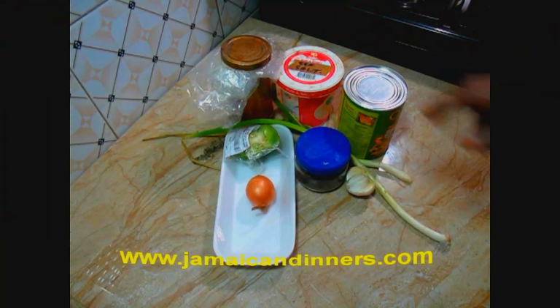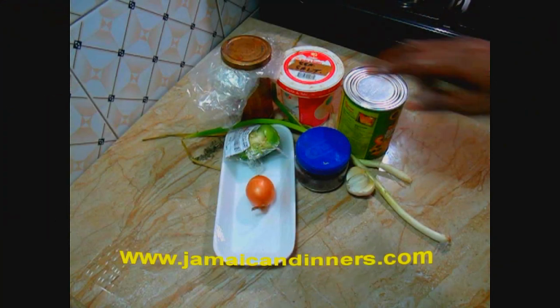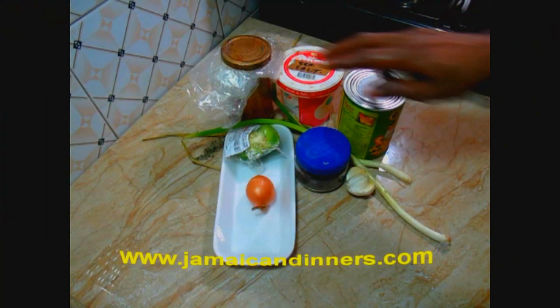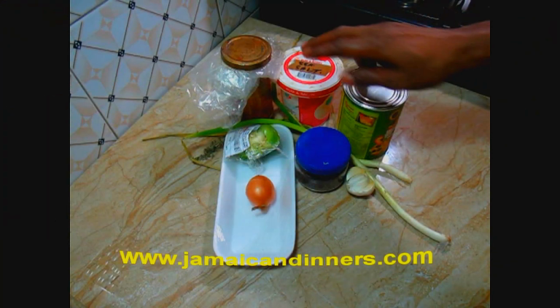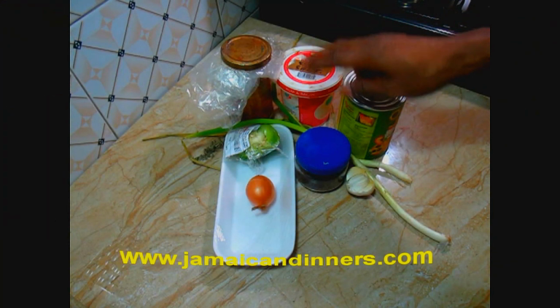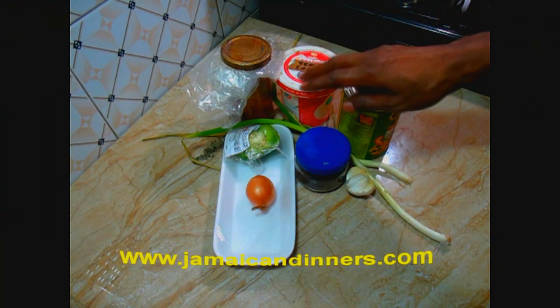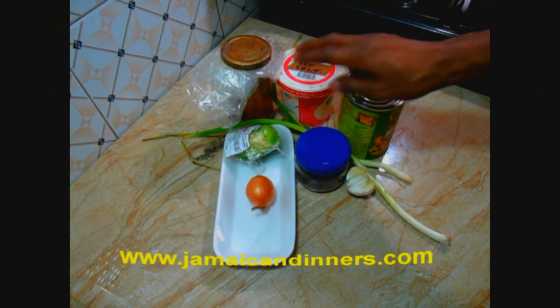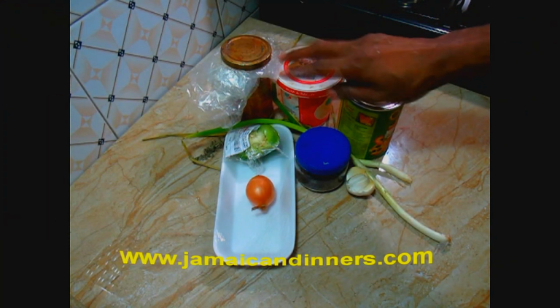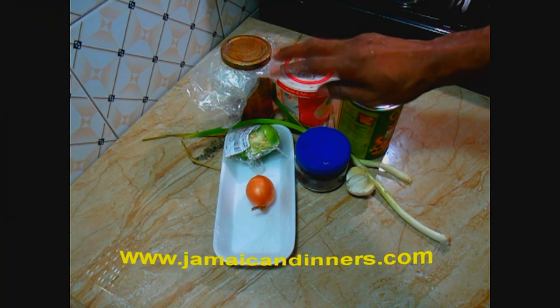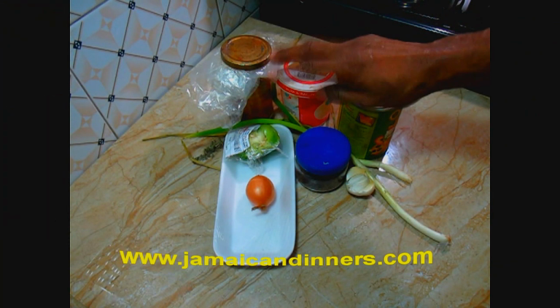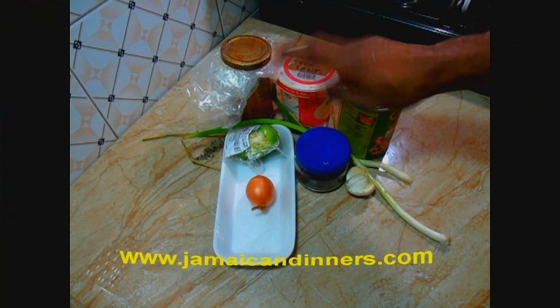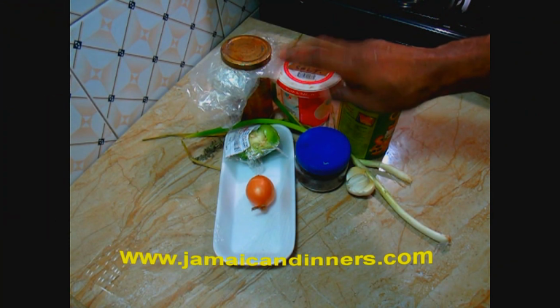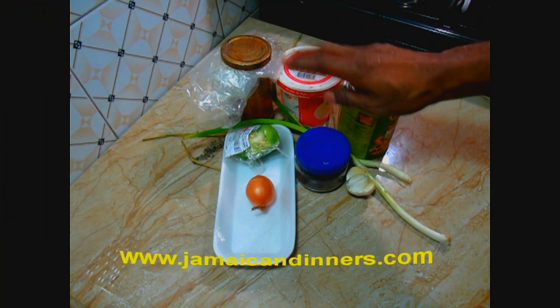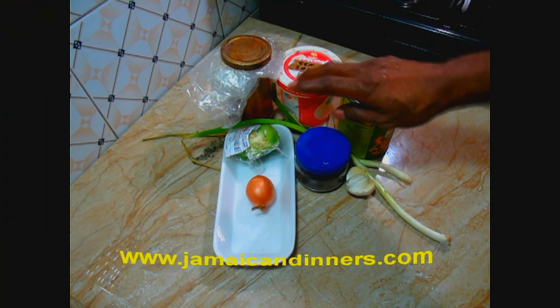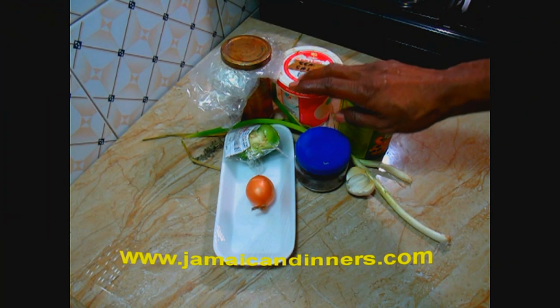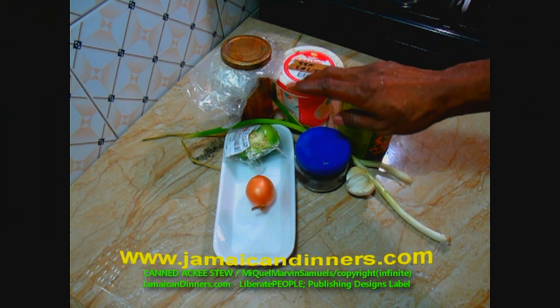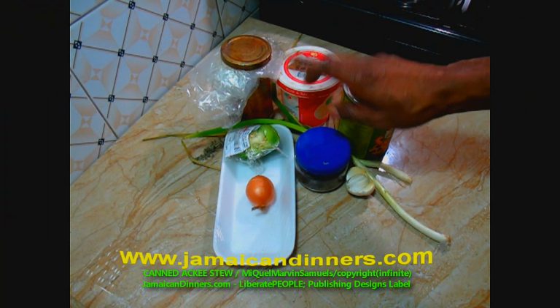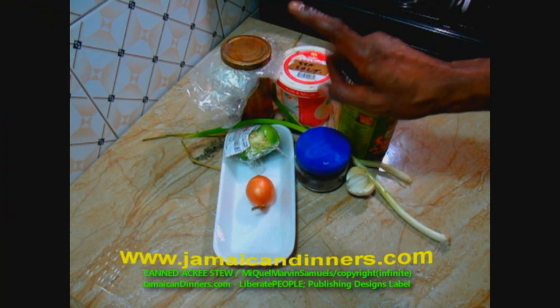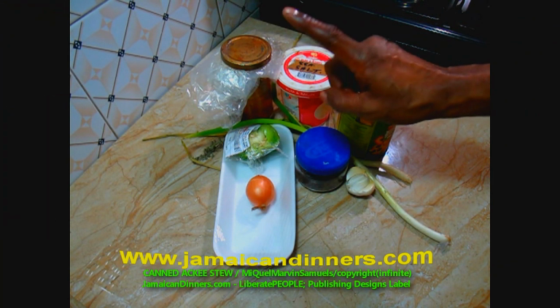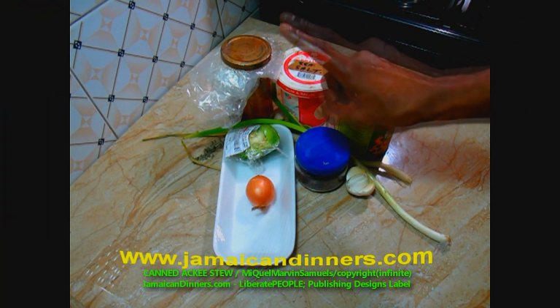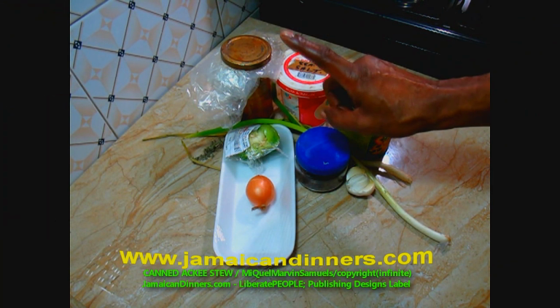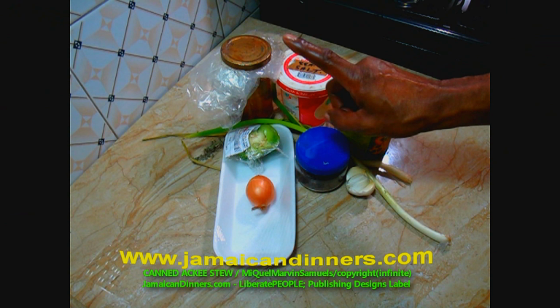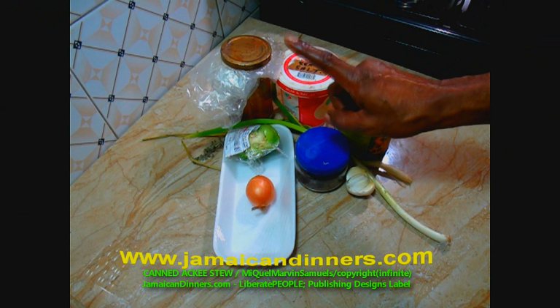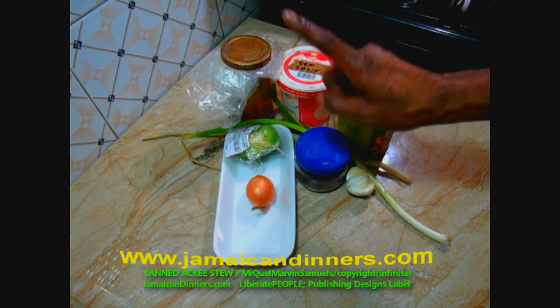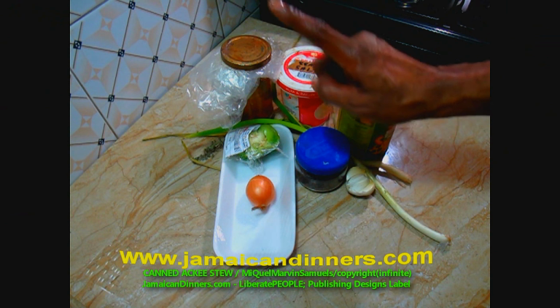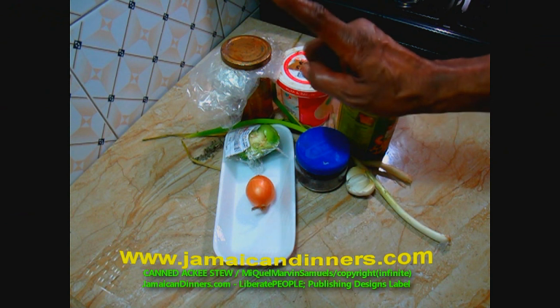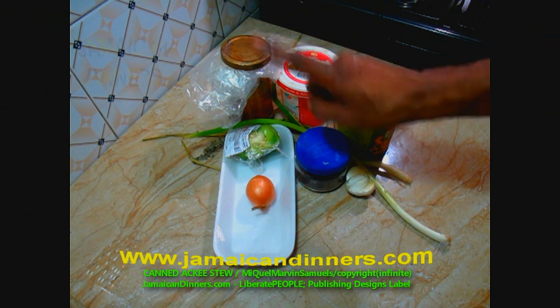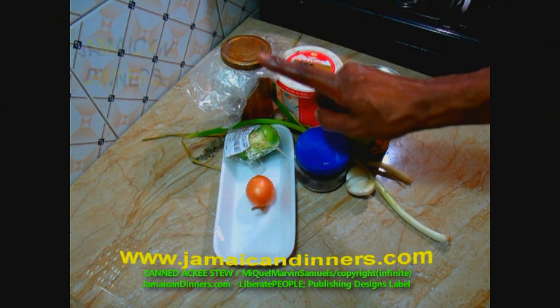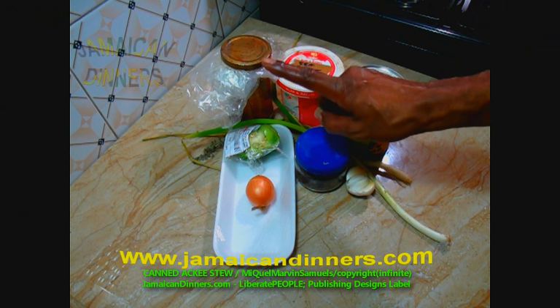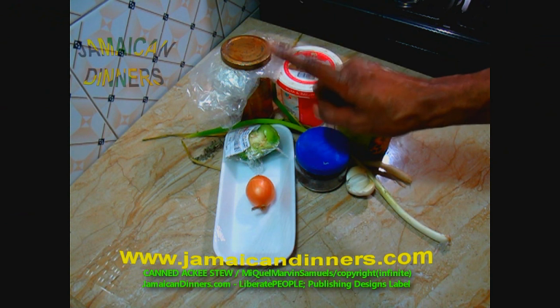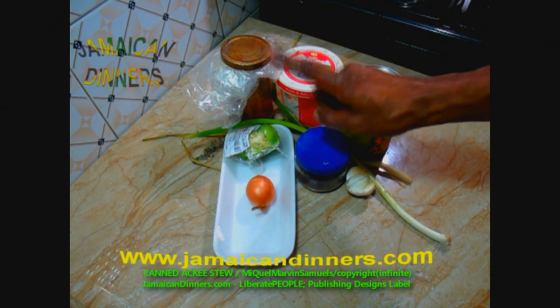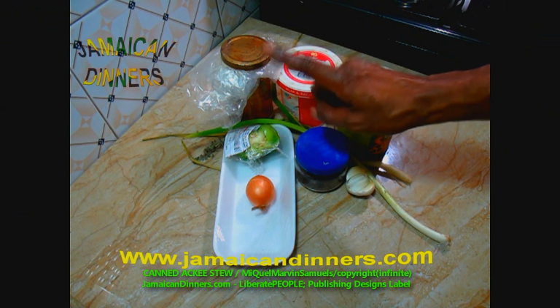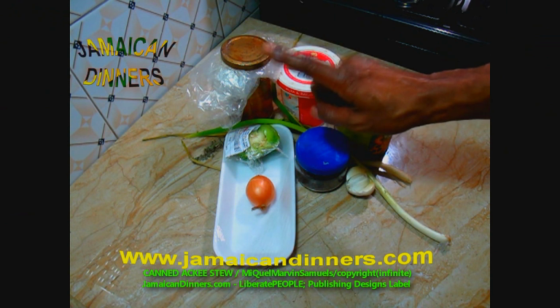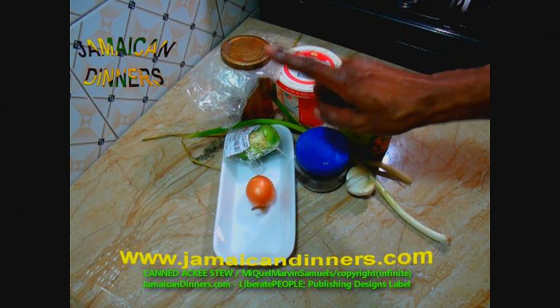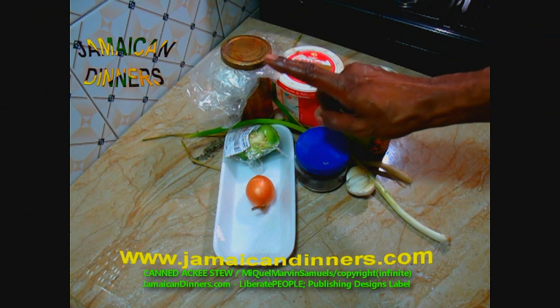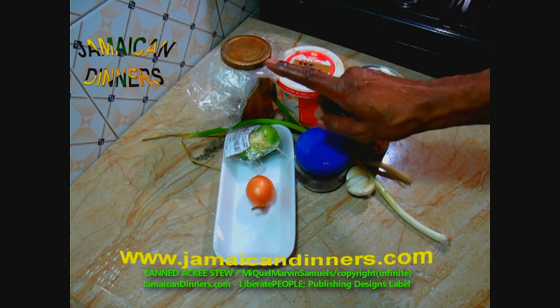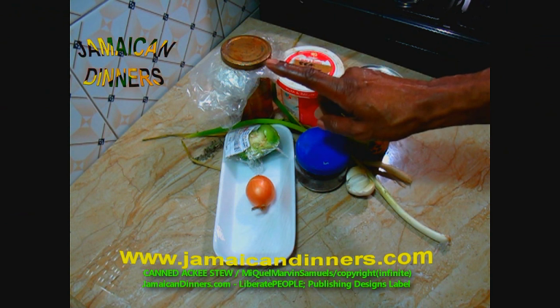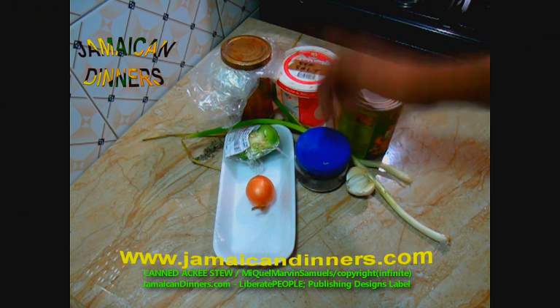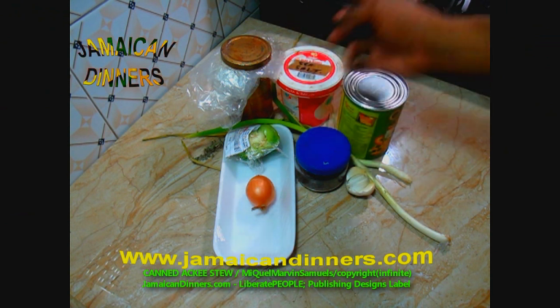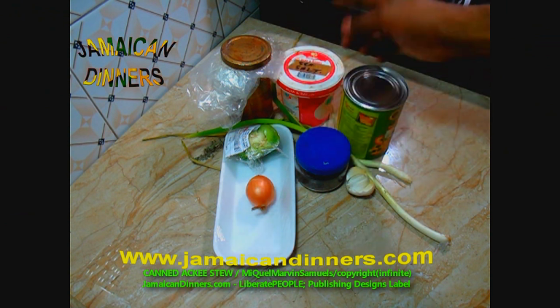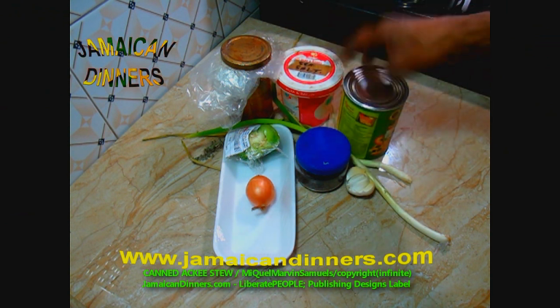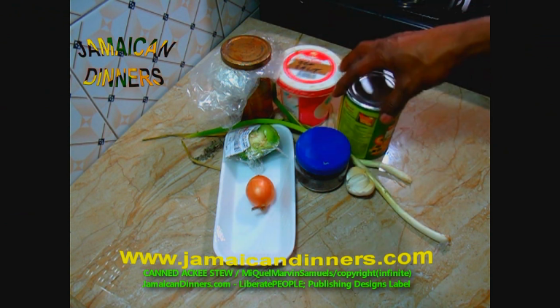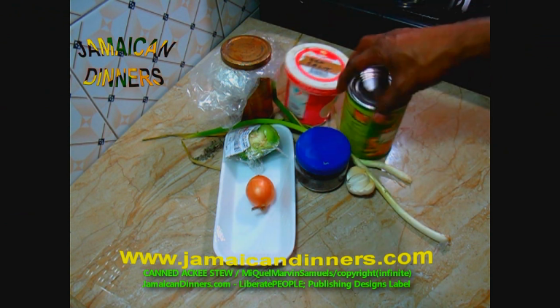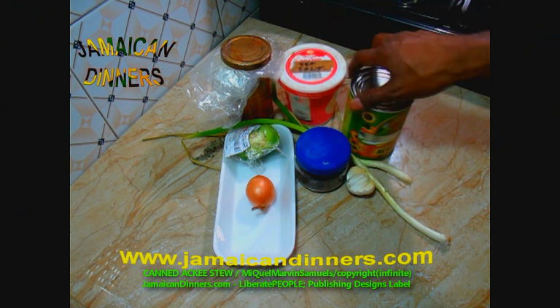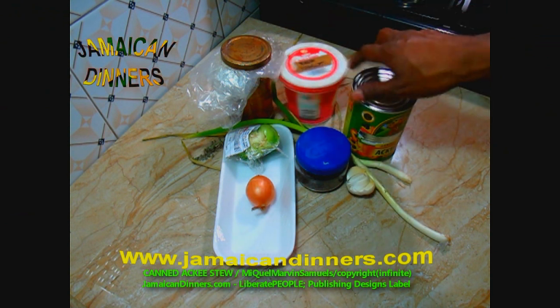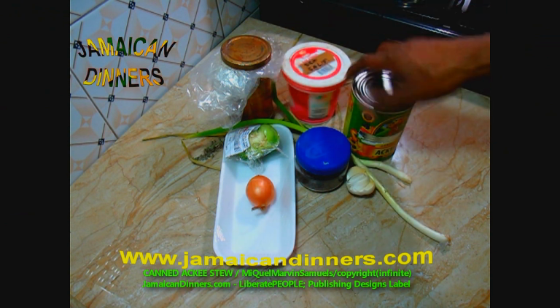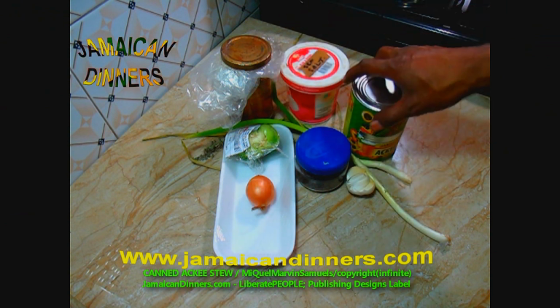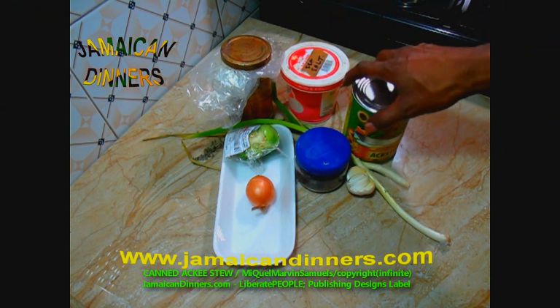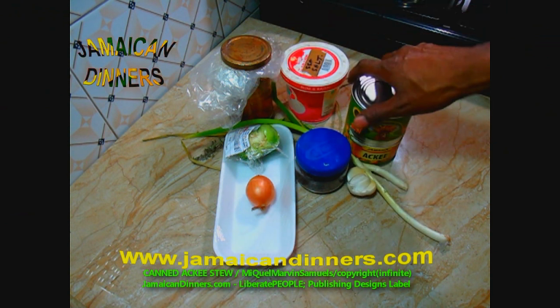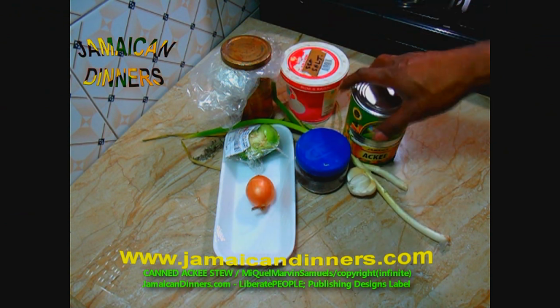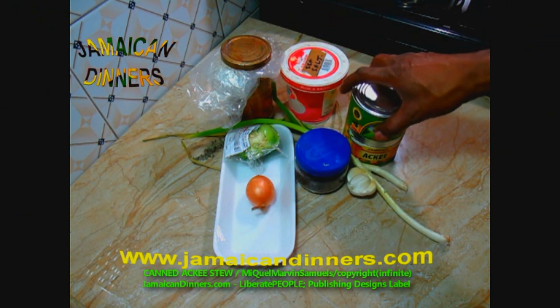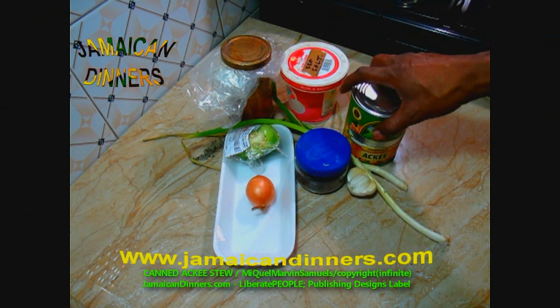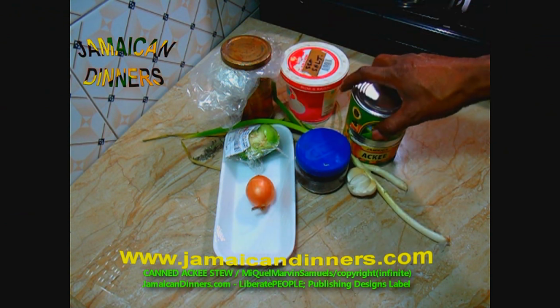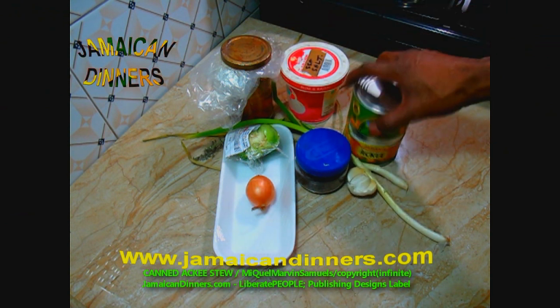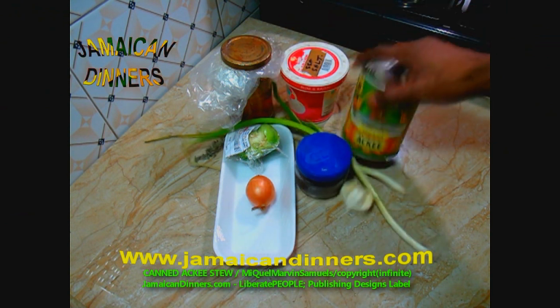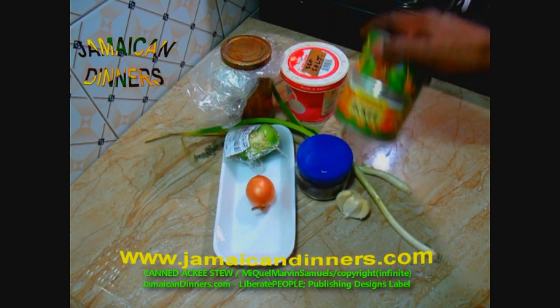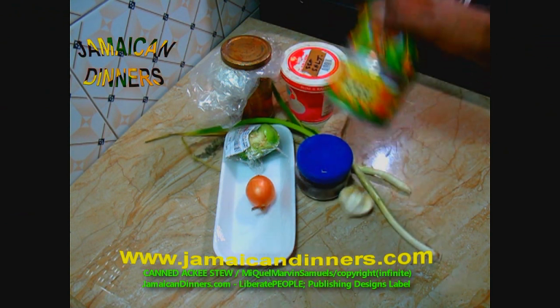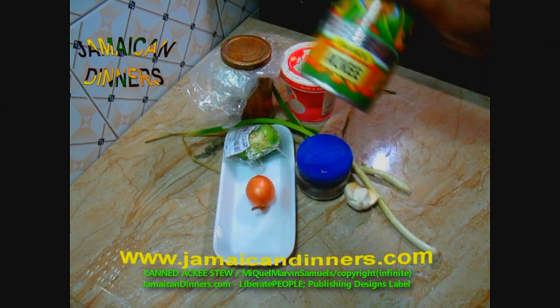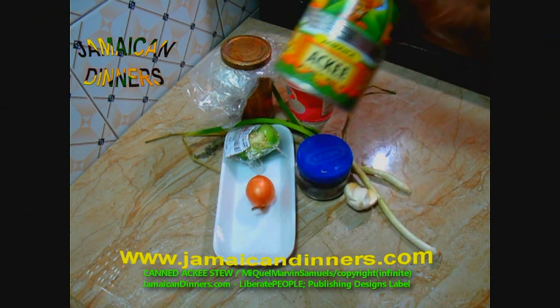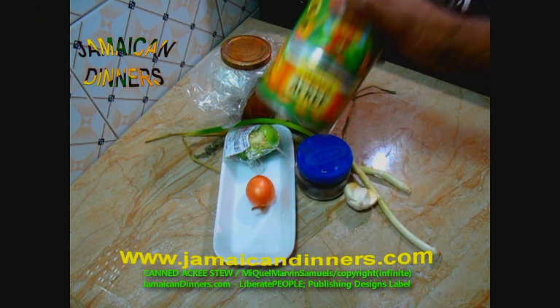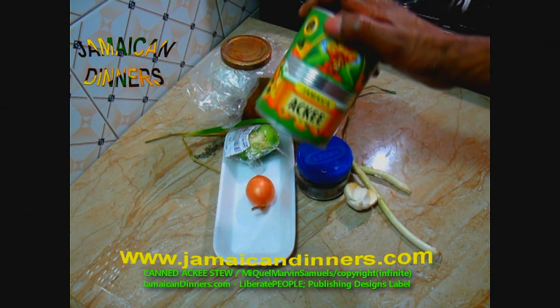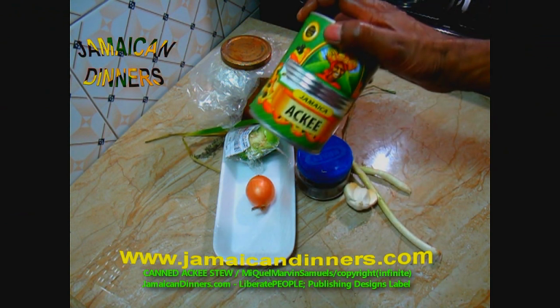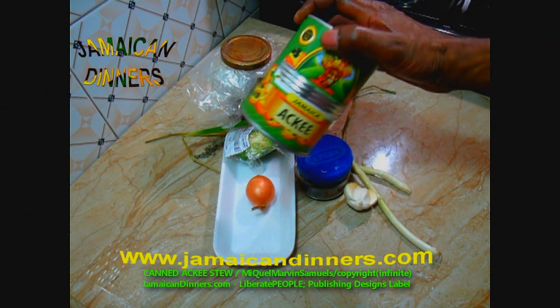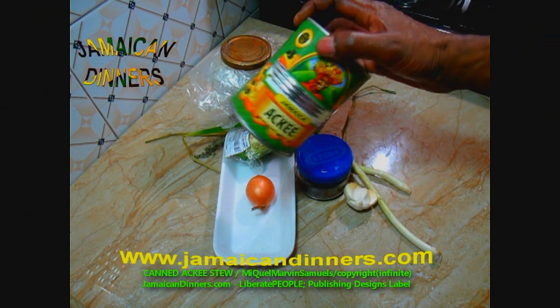Hello, my name is Miguel. Today I'm gonna make for you canned ackee fruit stew.